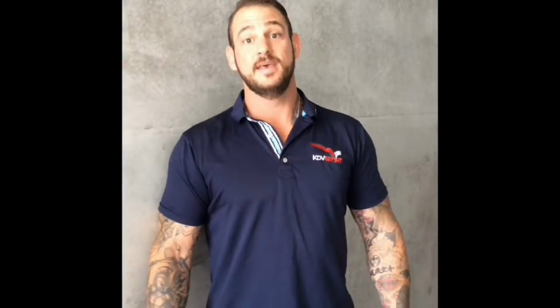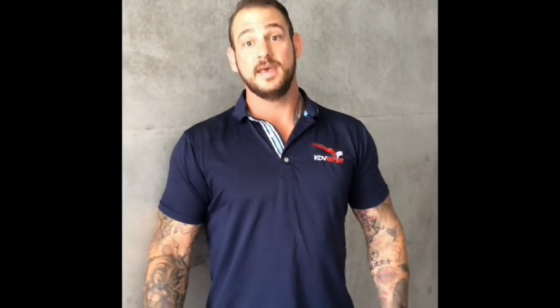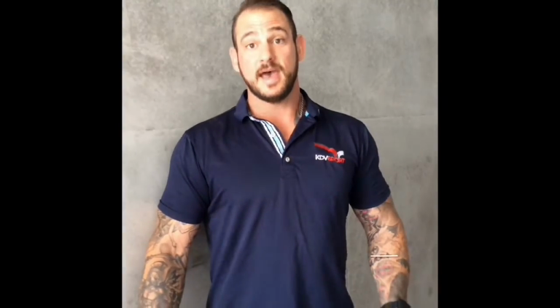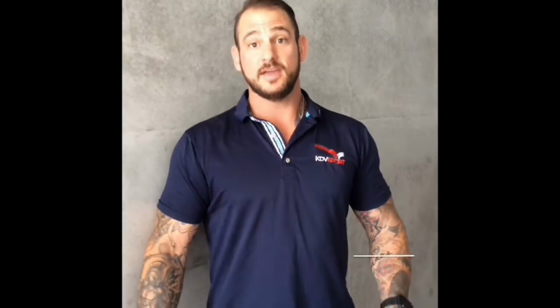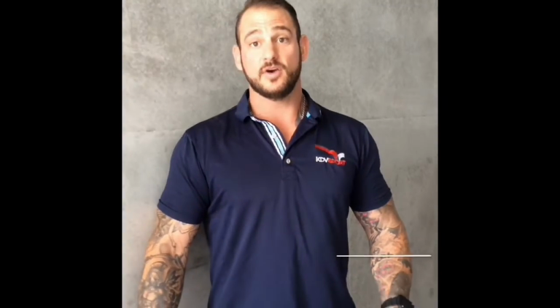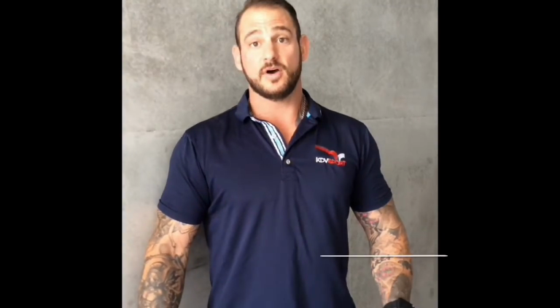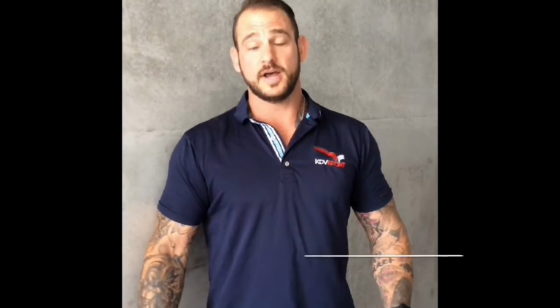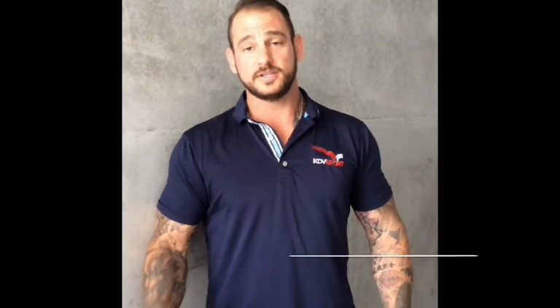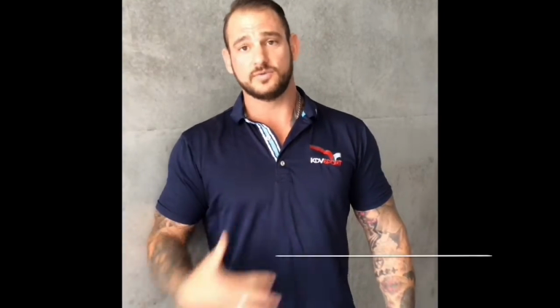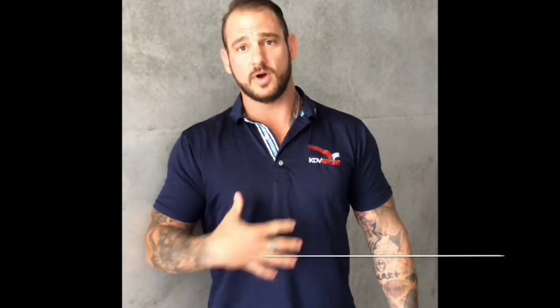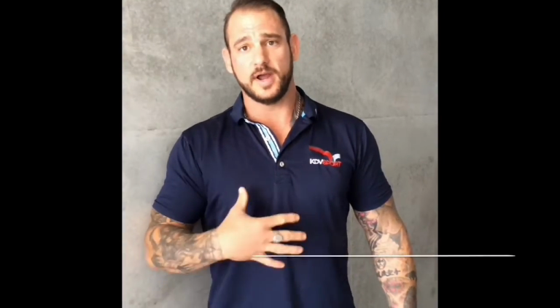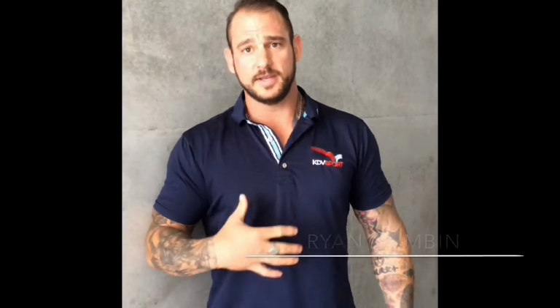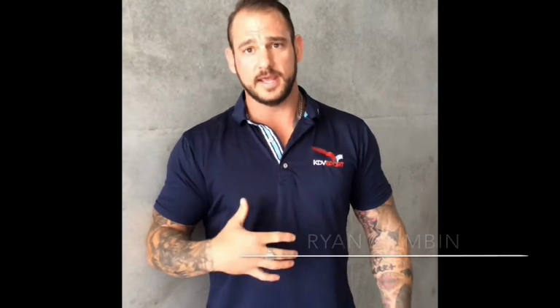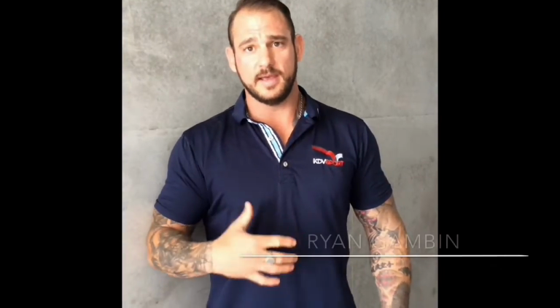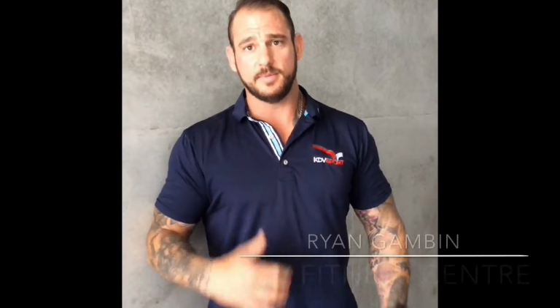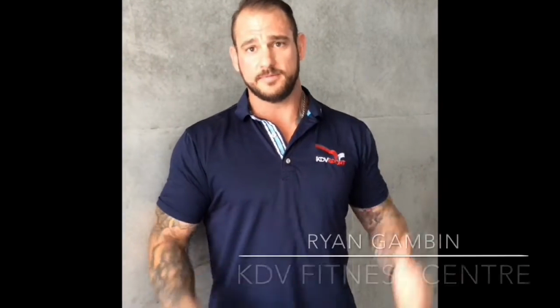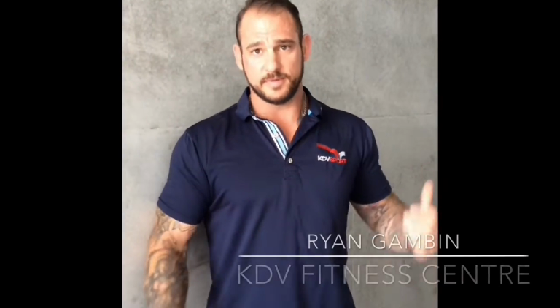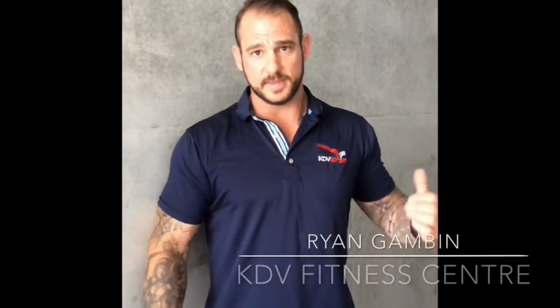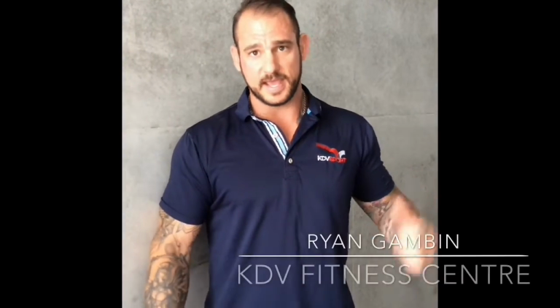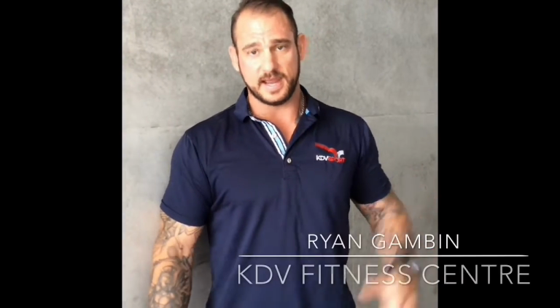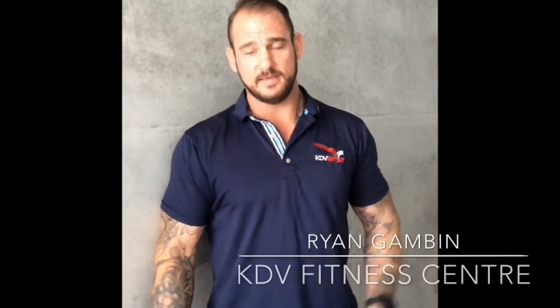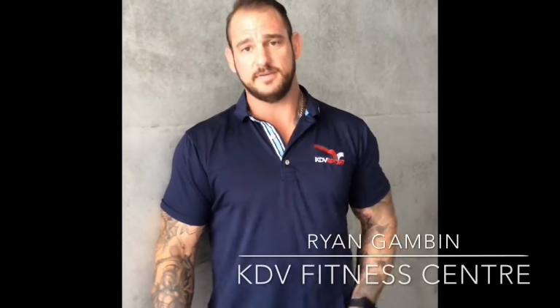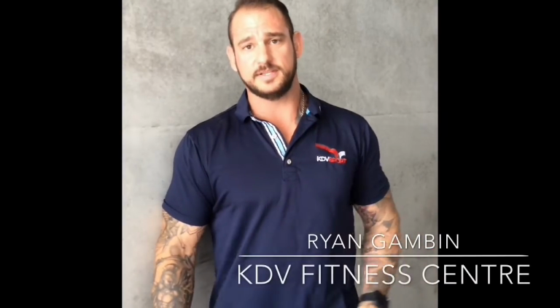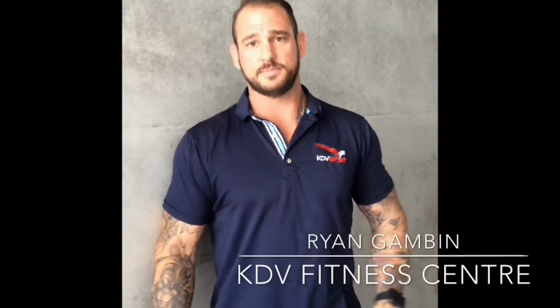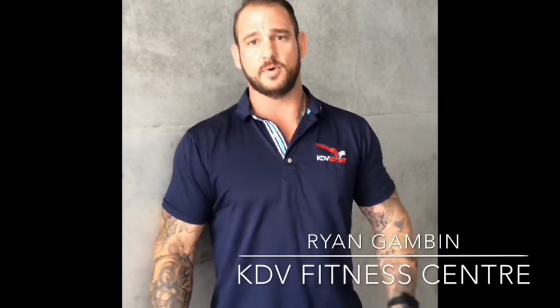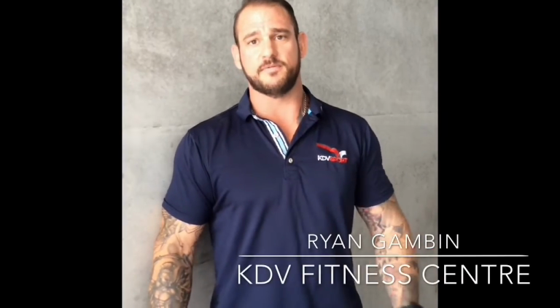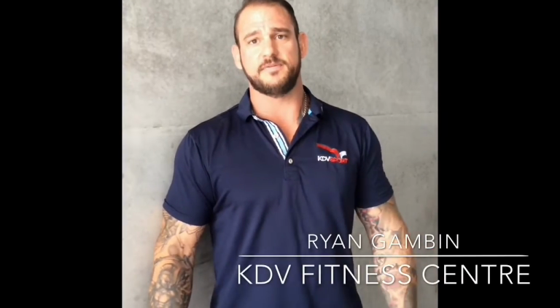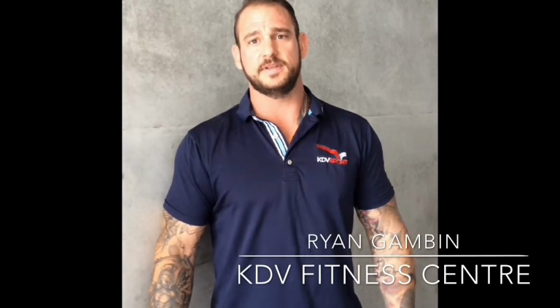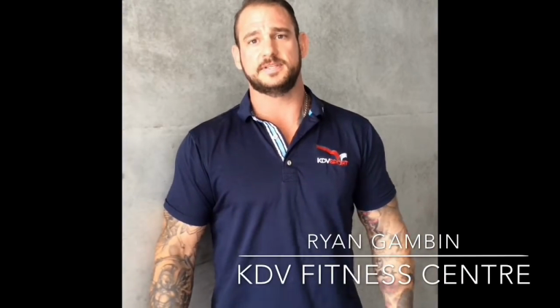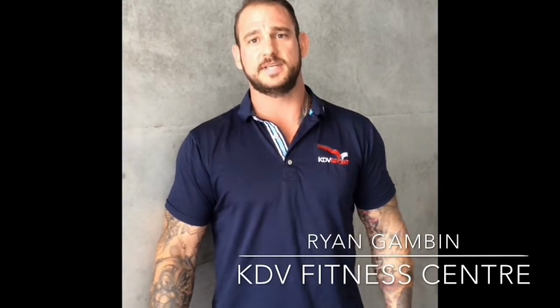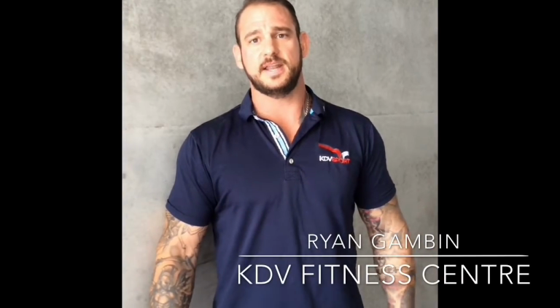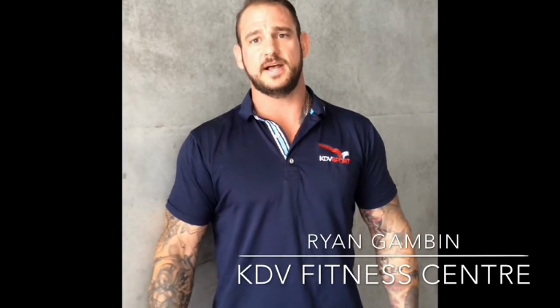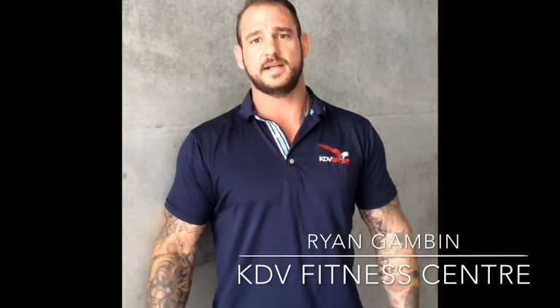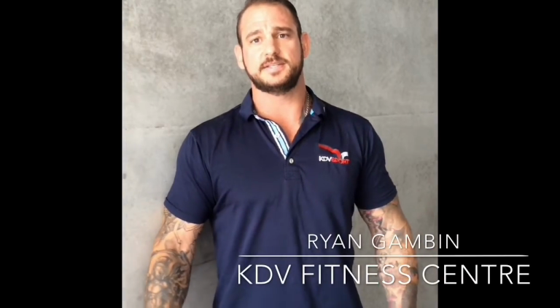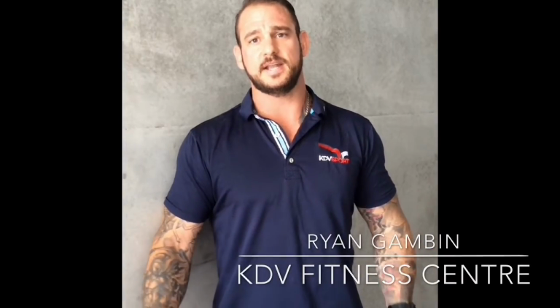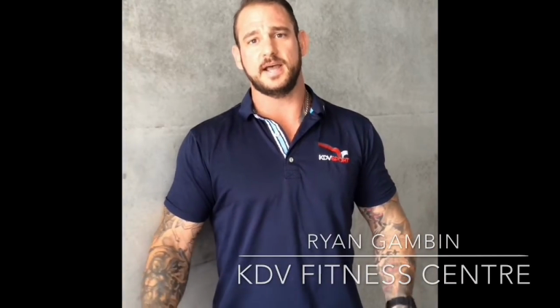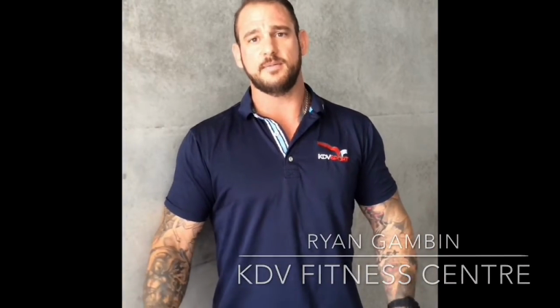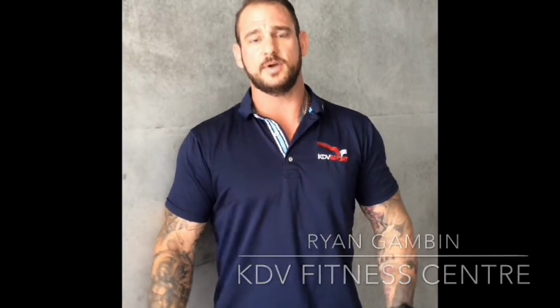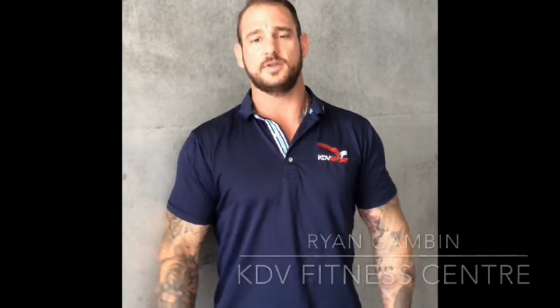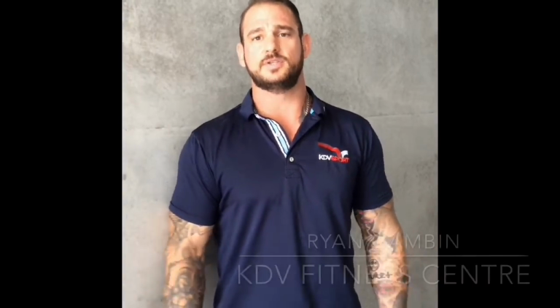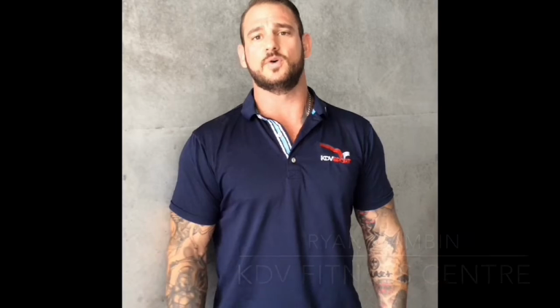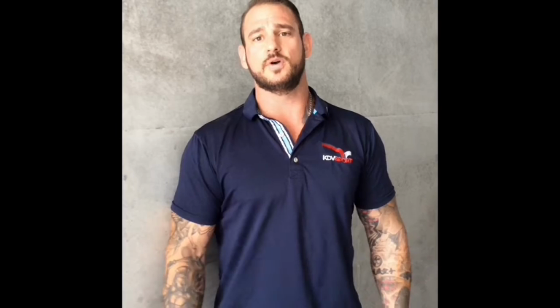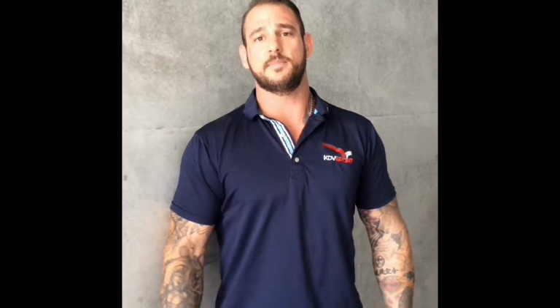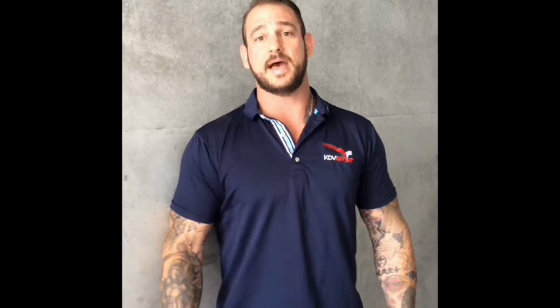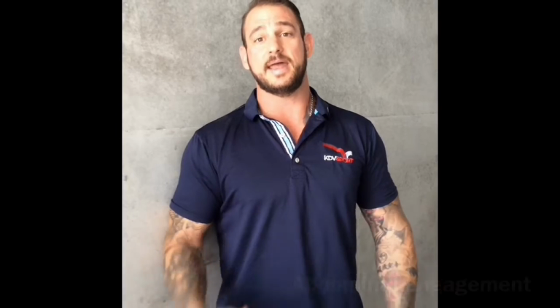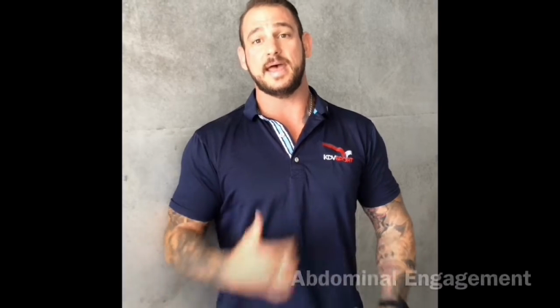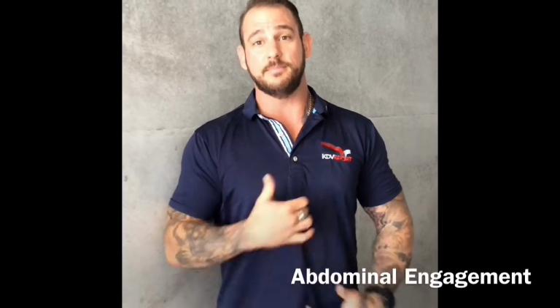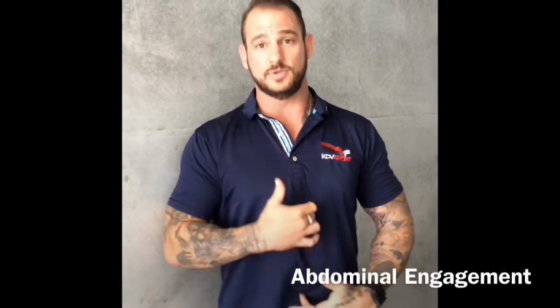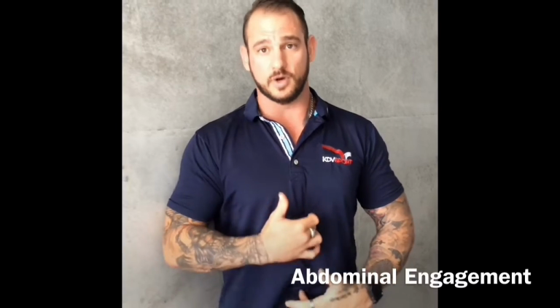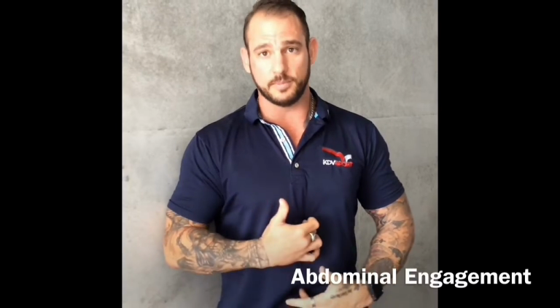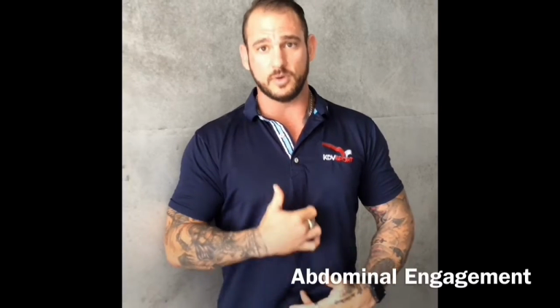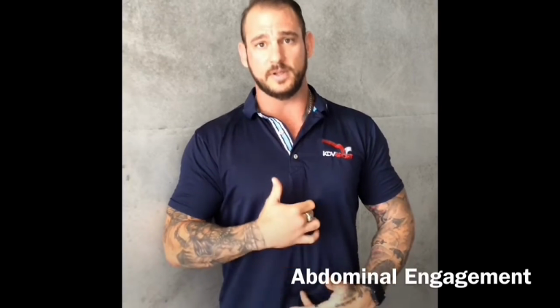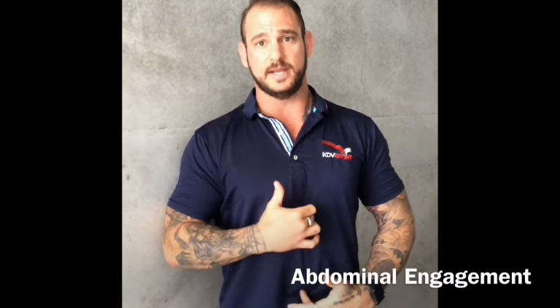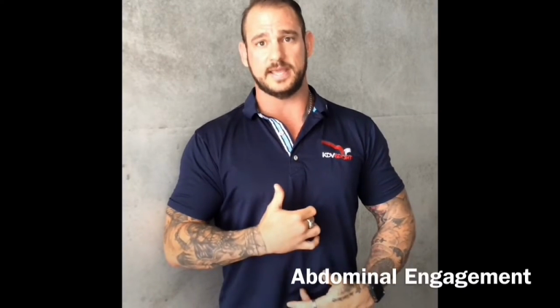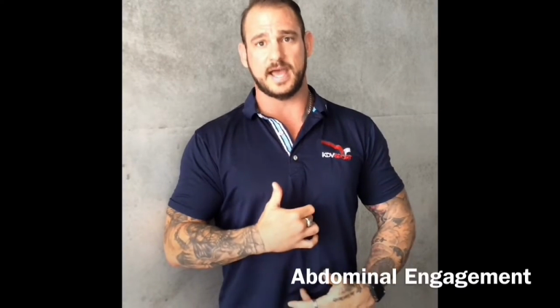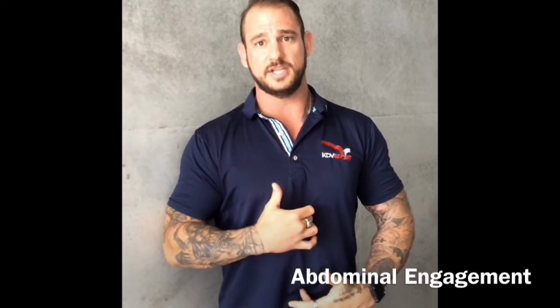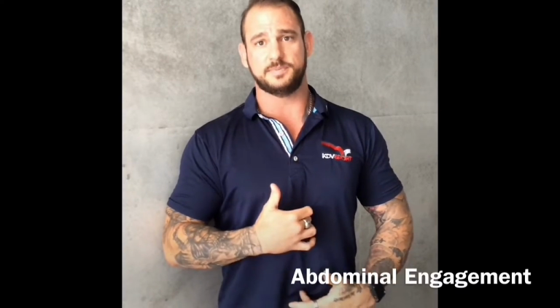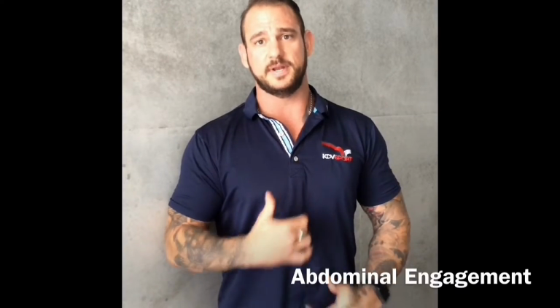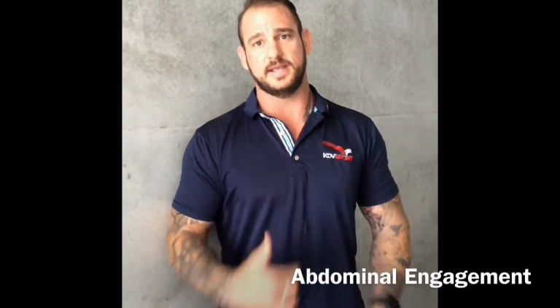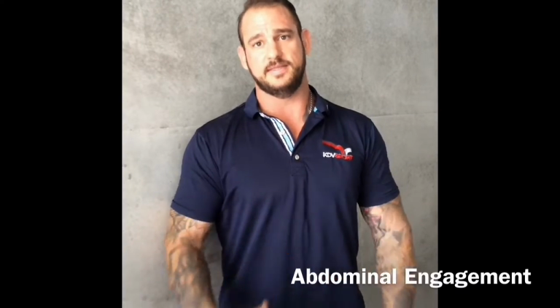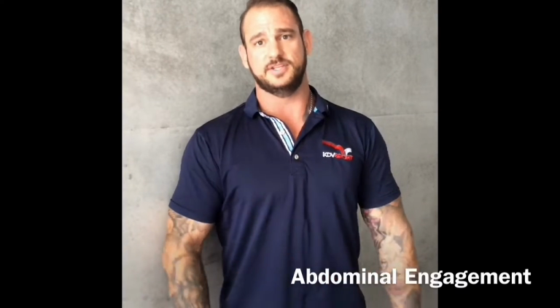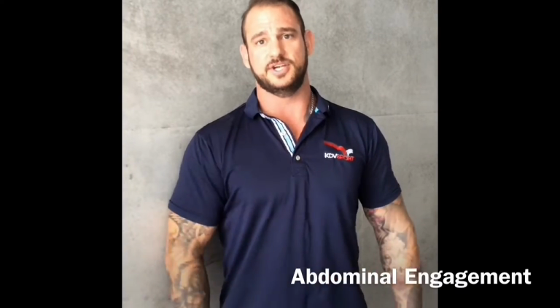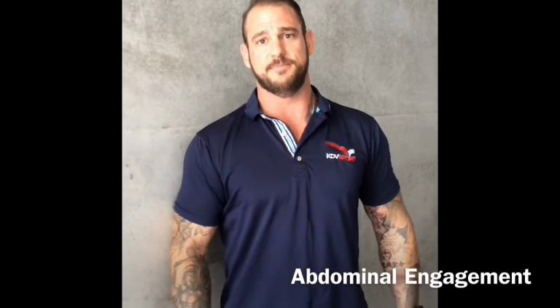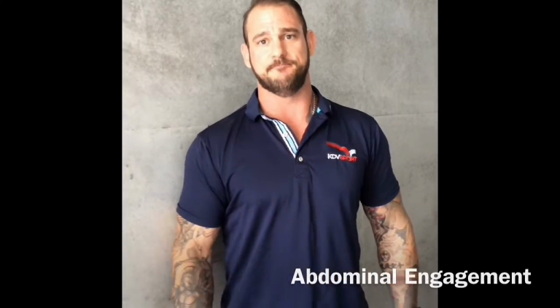Hey guys, Ryan Gambon from the KDV Sport Fitness Centre. Today I'm going to talk about abdominal engagement in the gym.